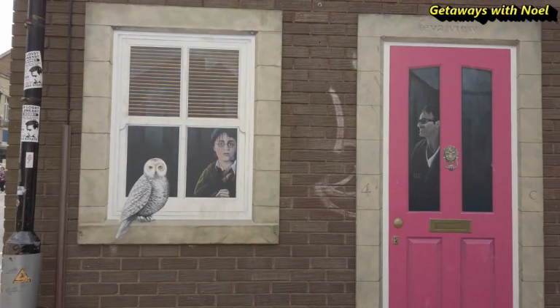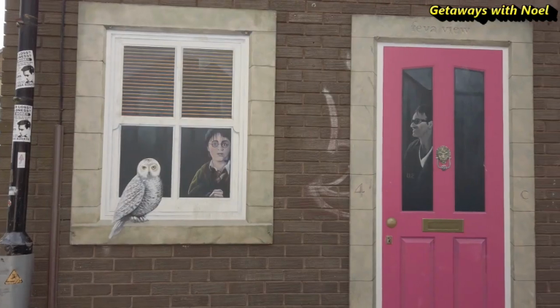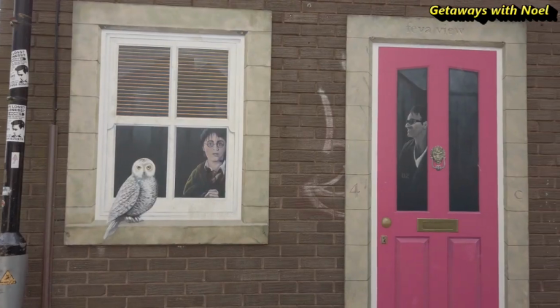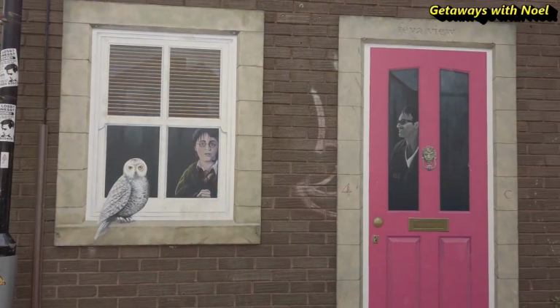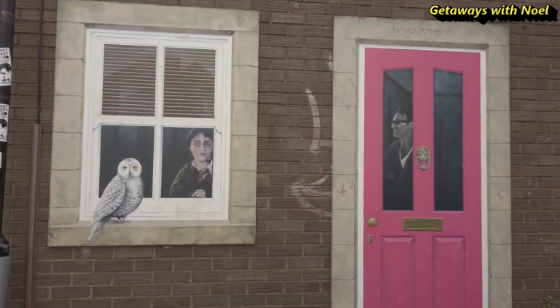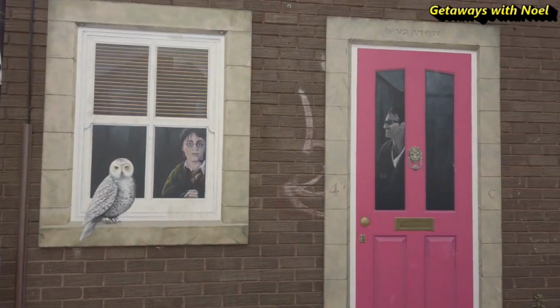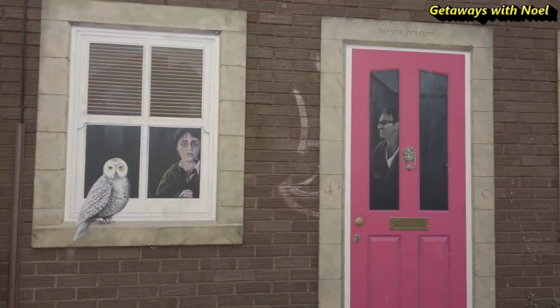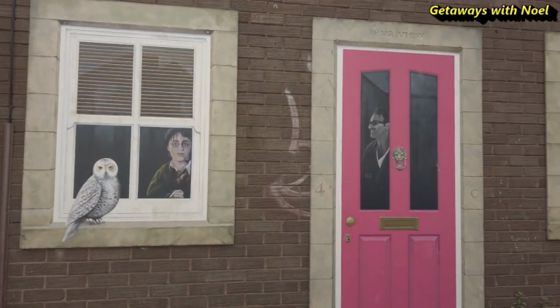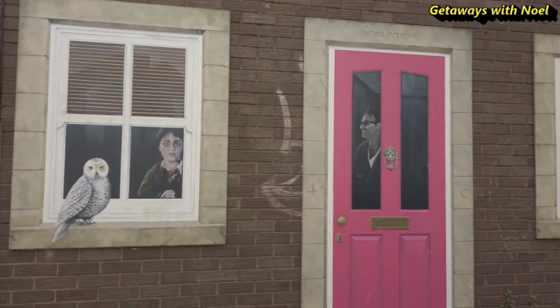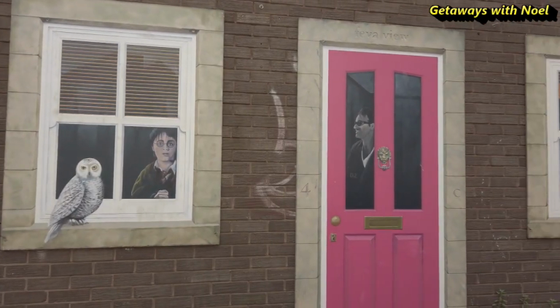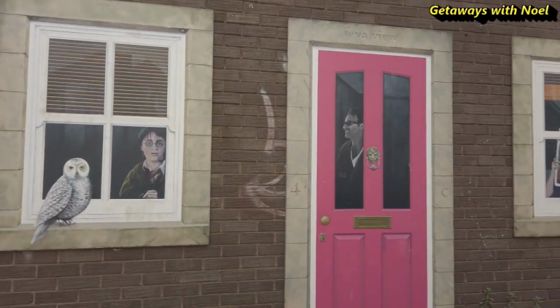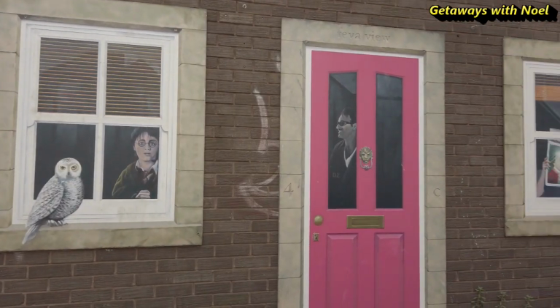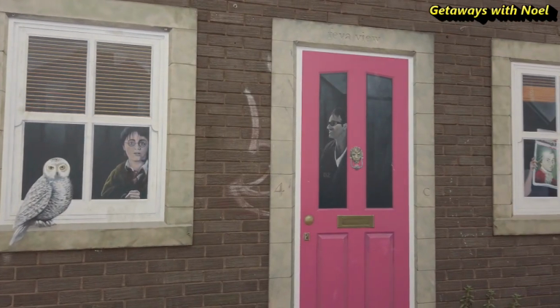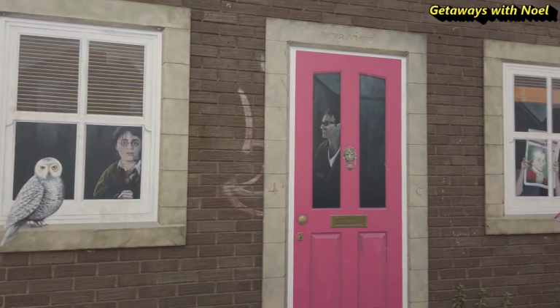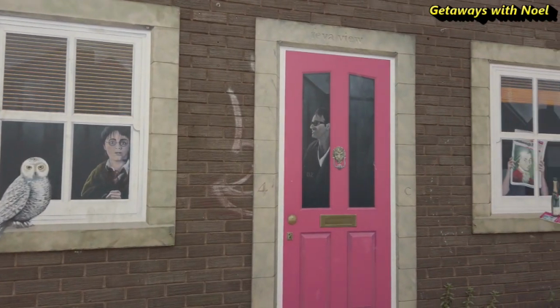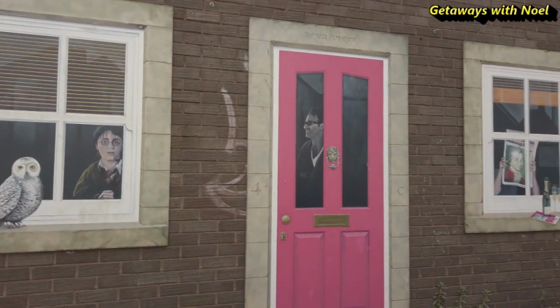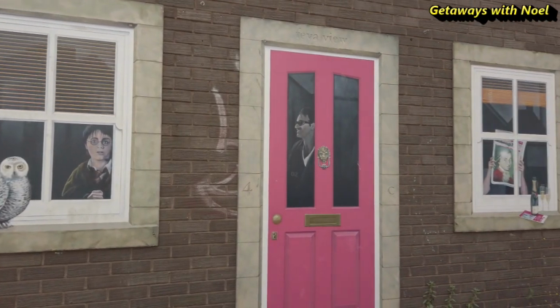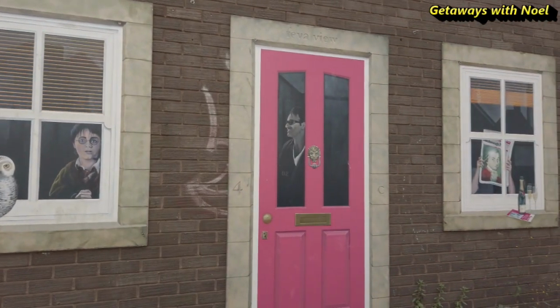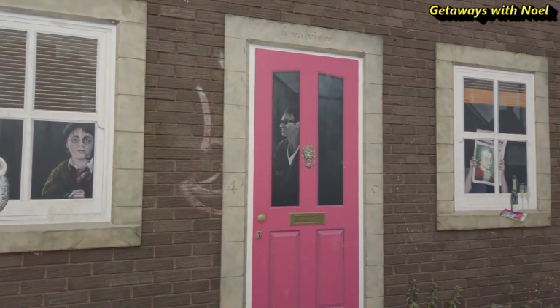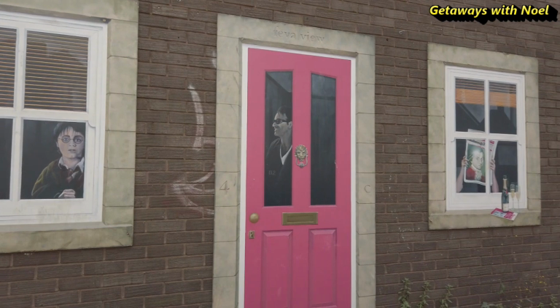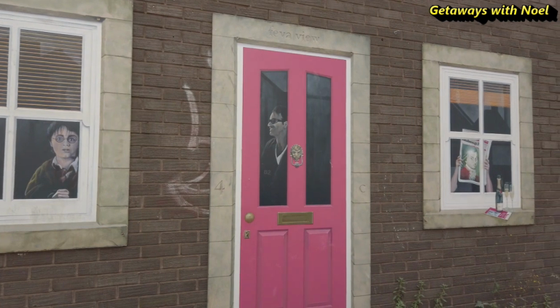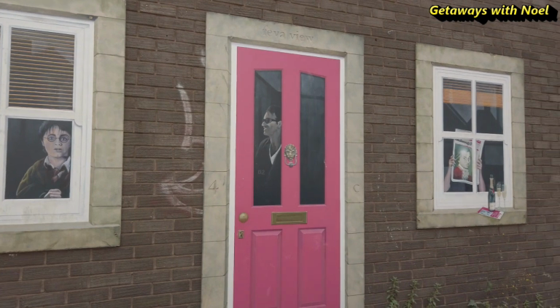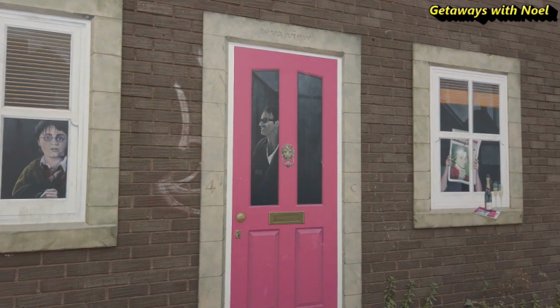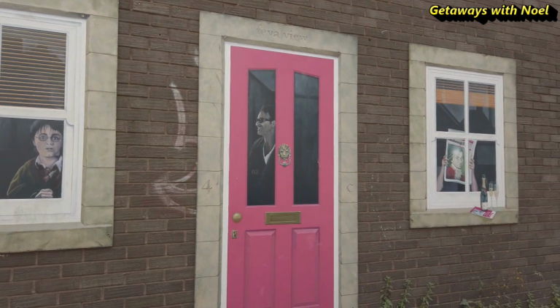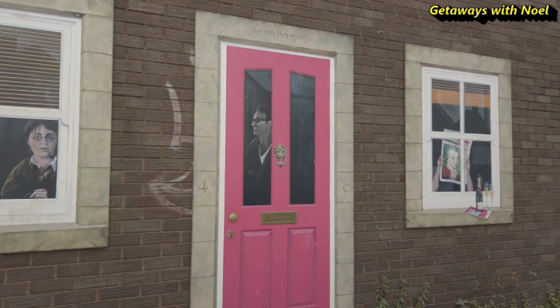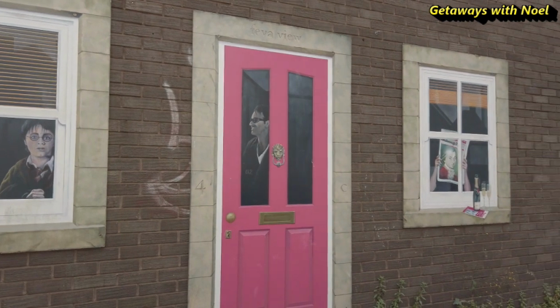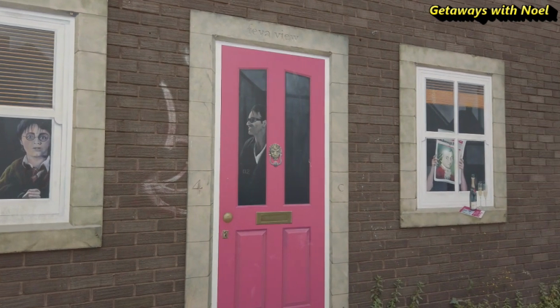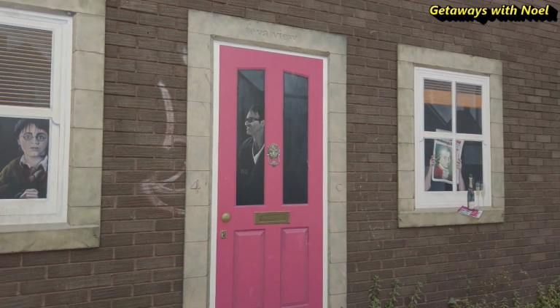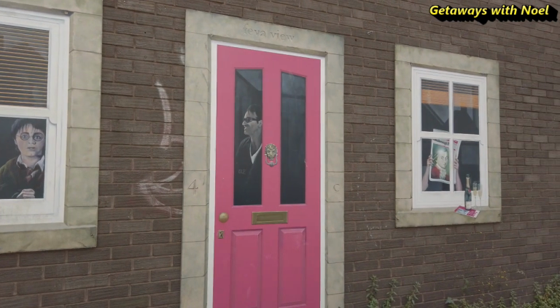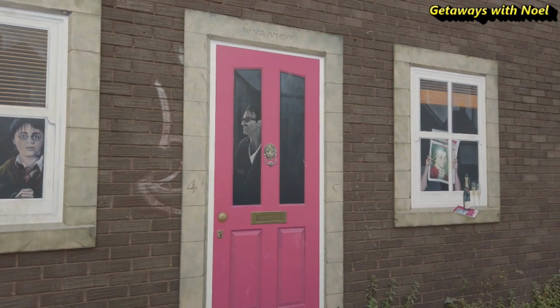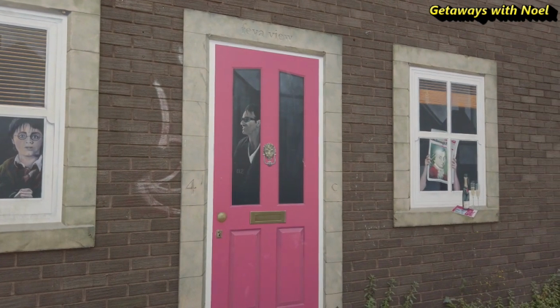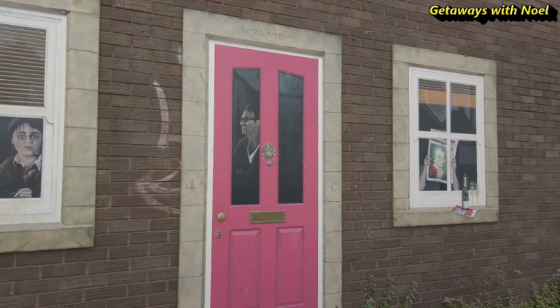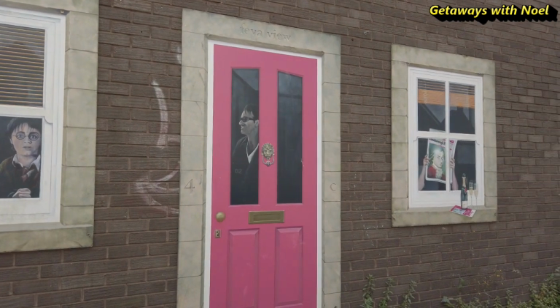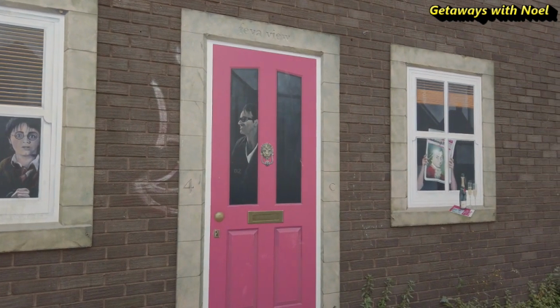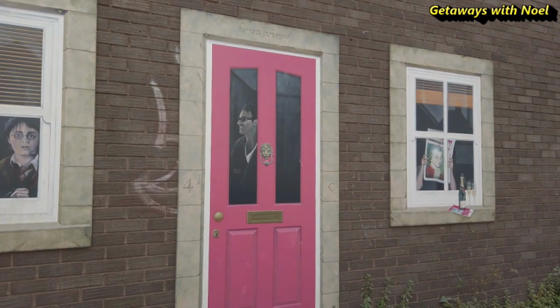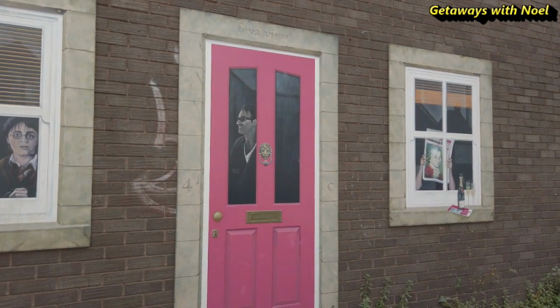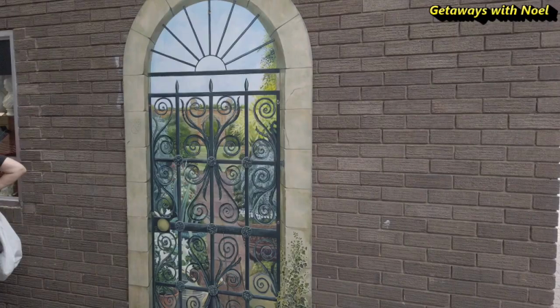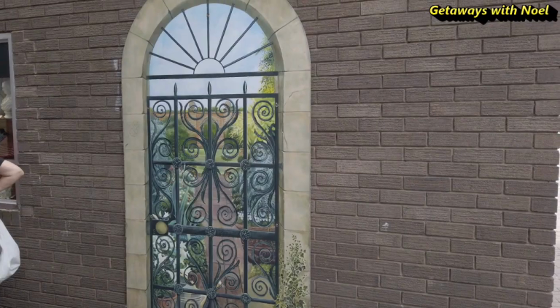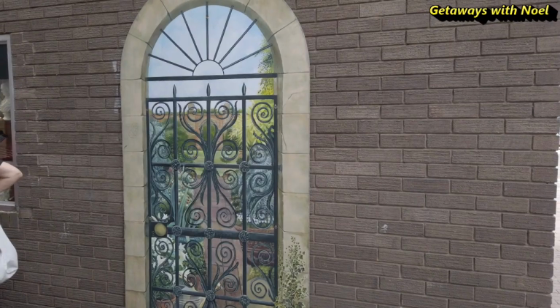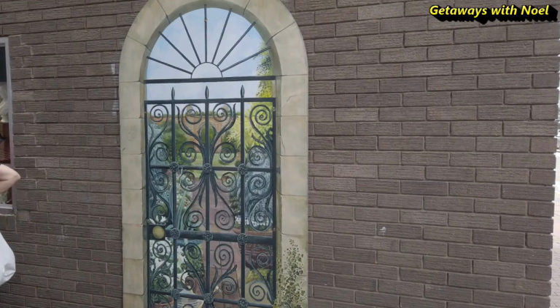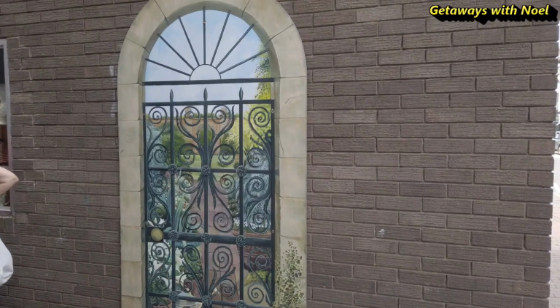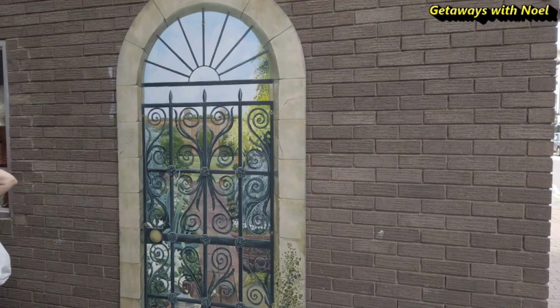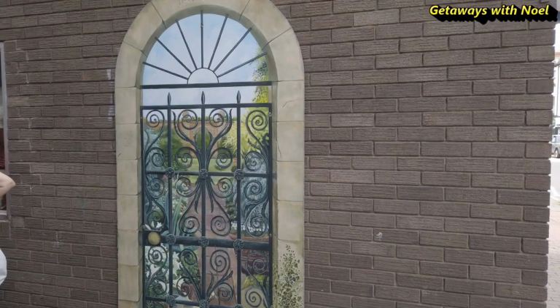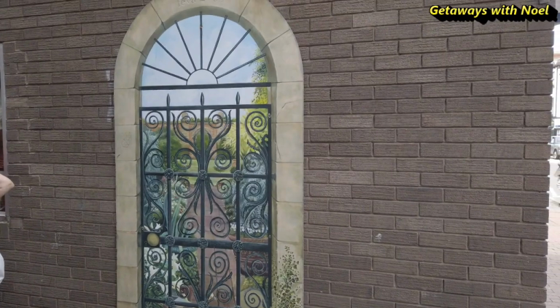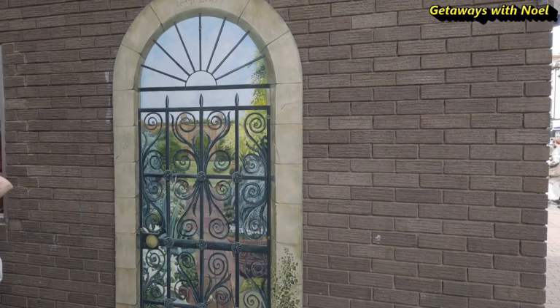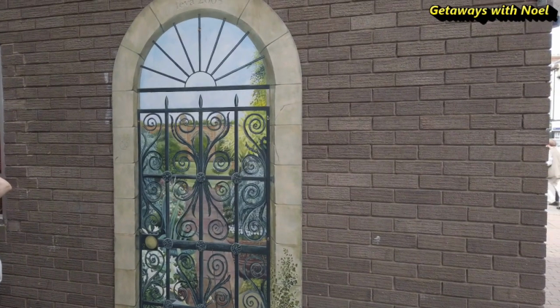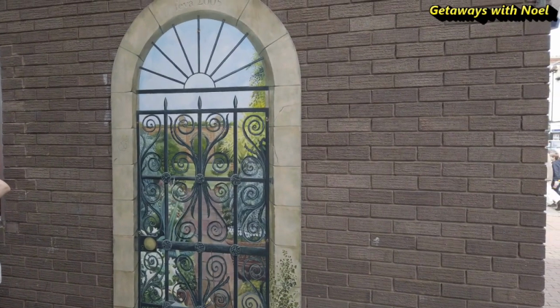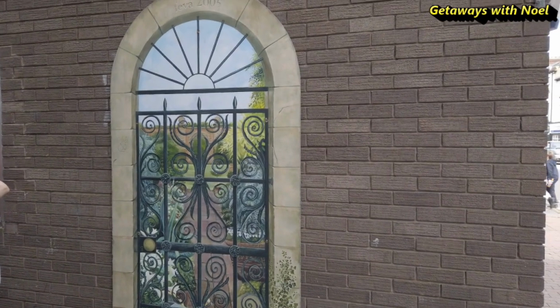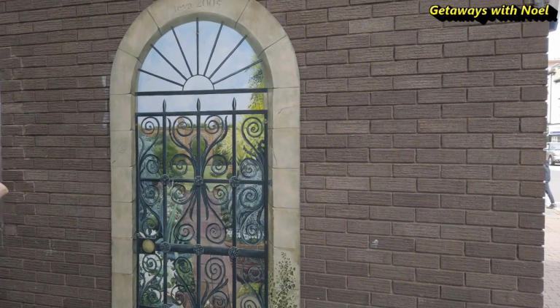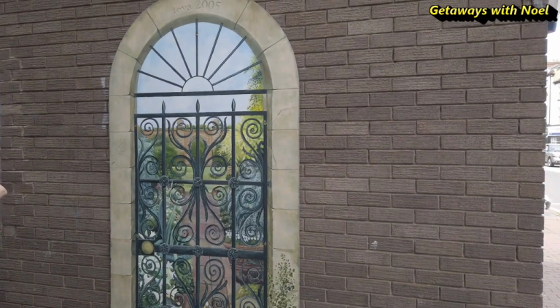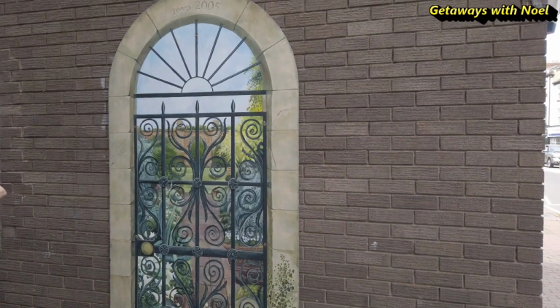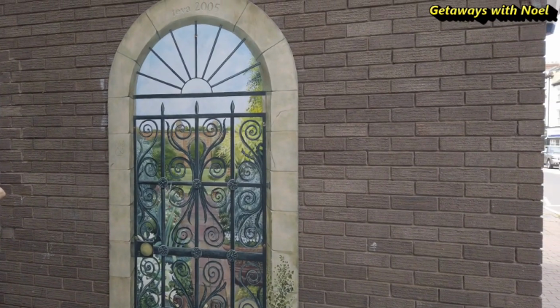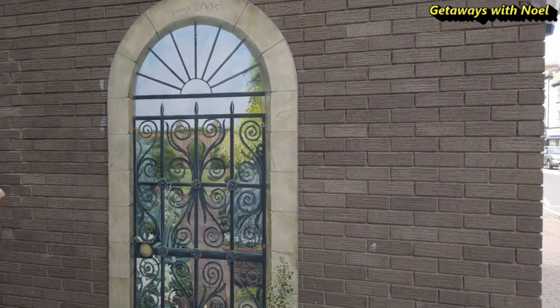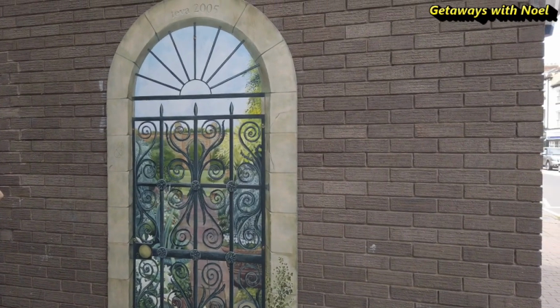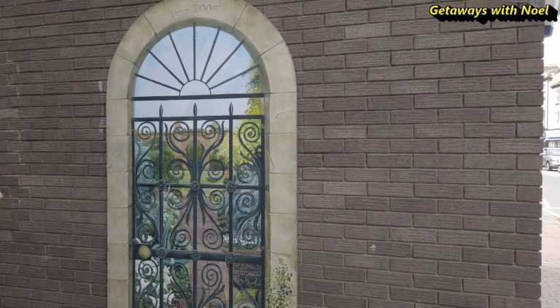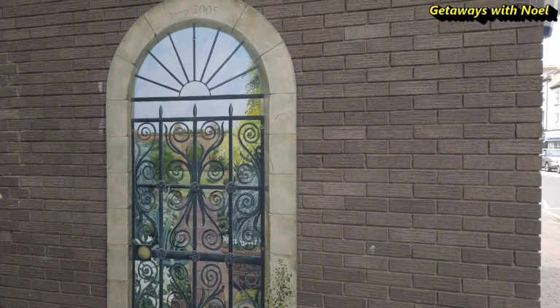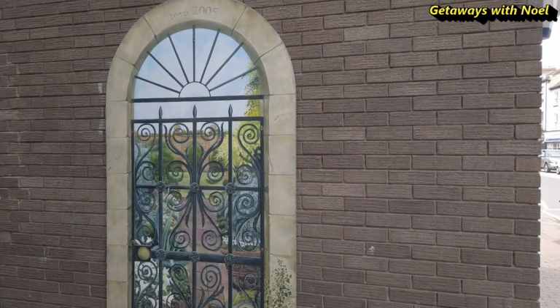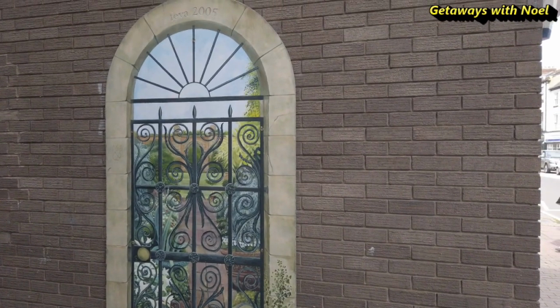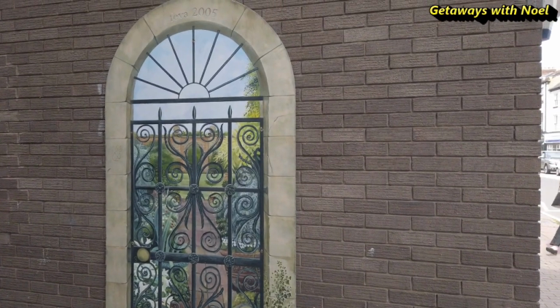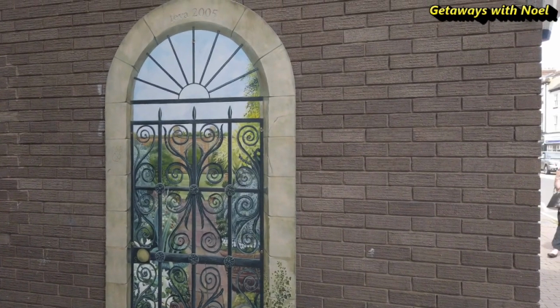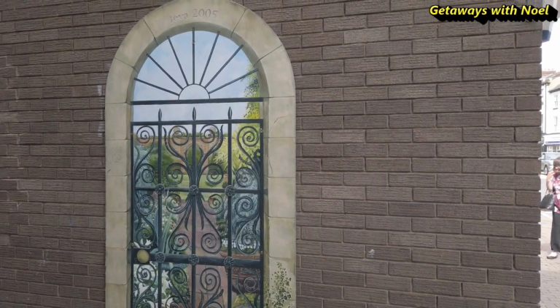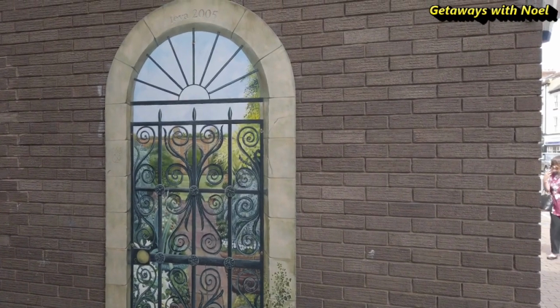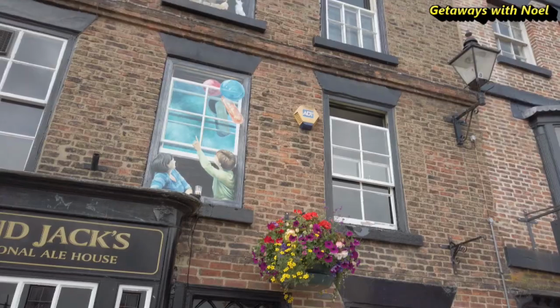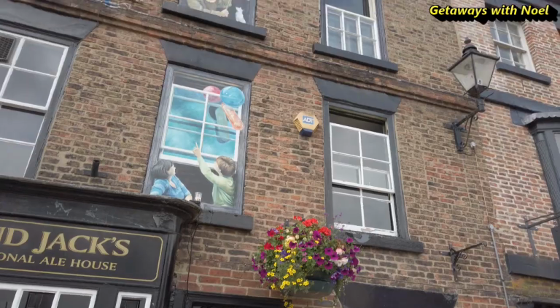While you are walking around, you will see some of these painted windows and doors. Here are just a few.